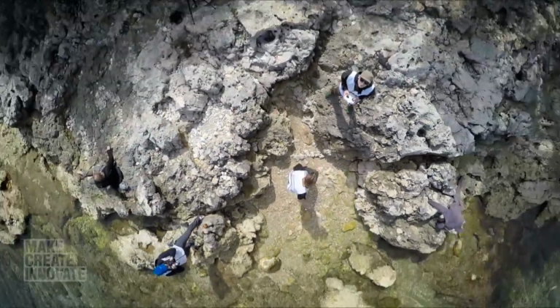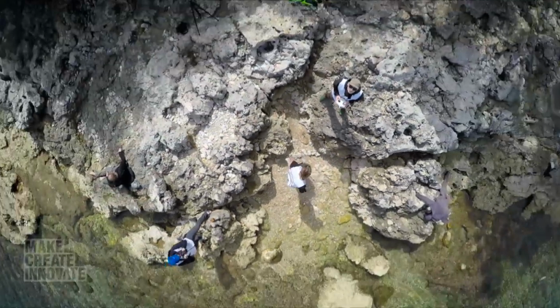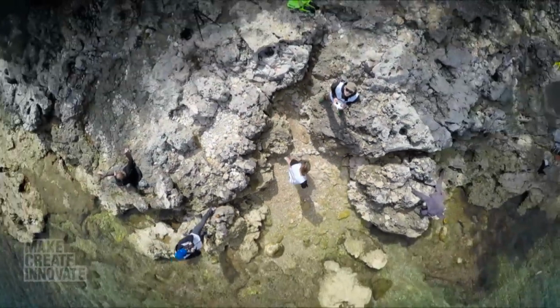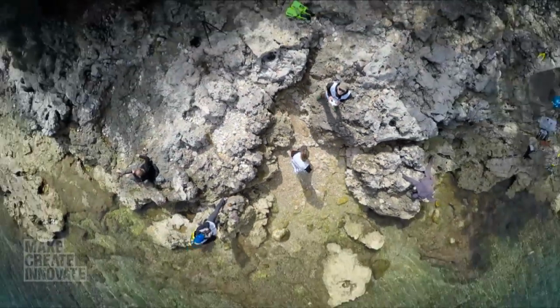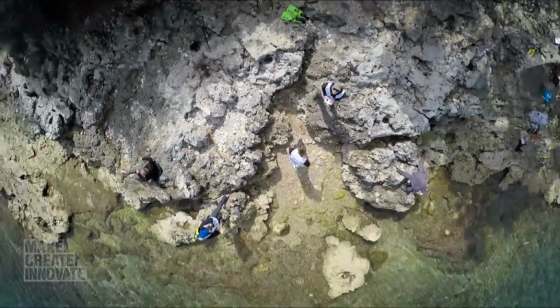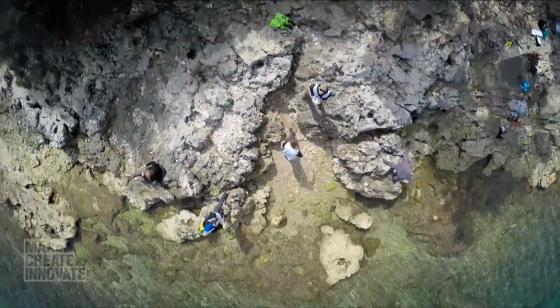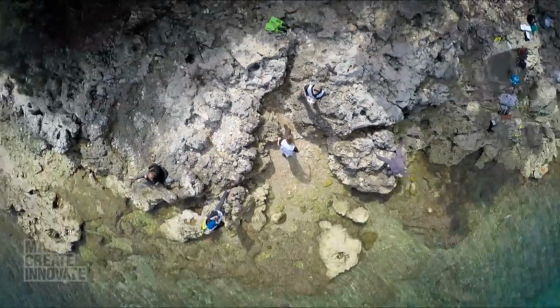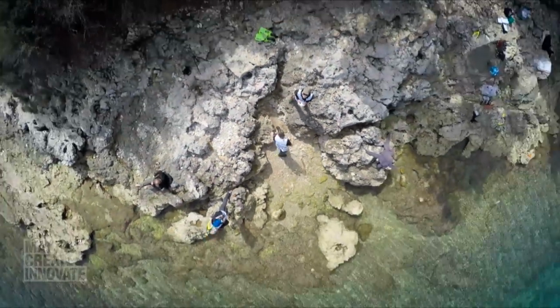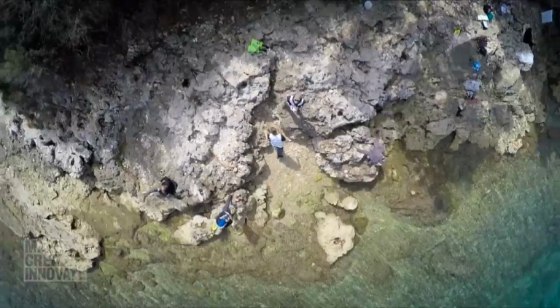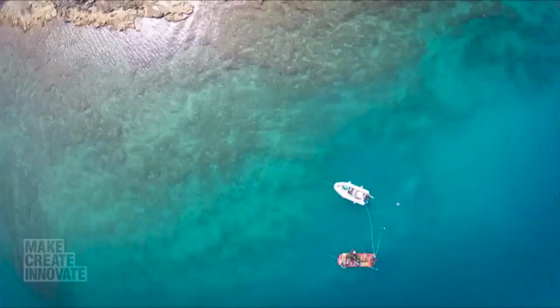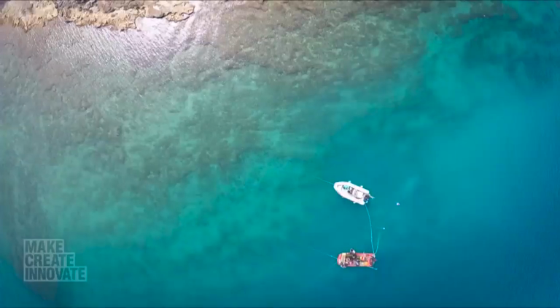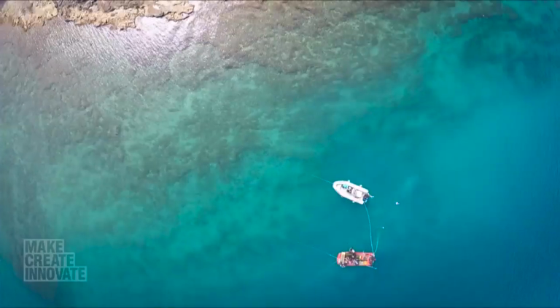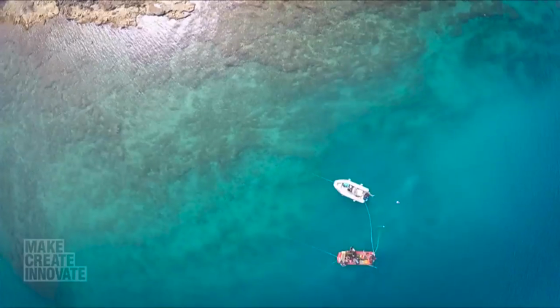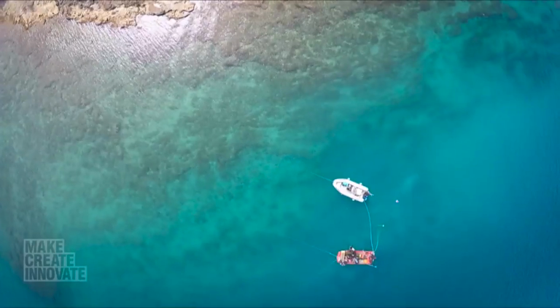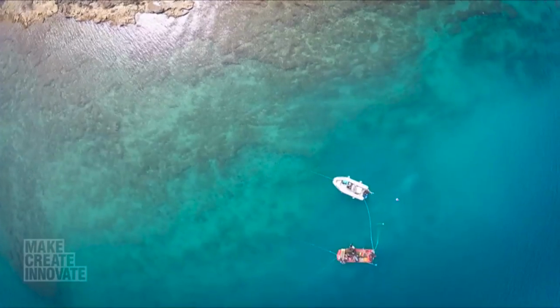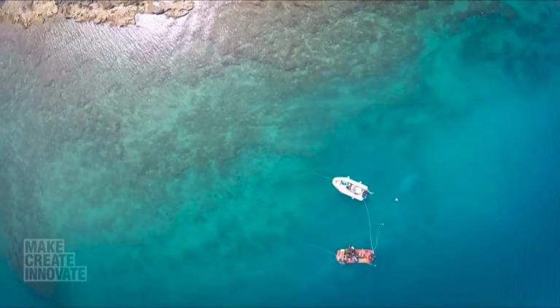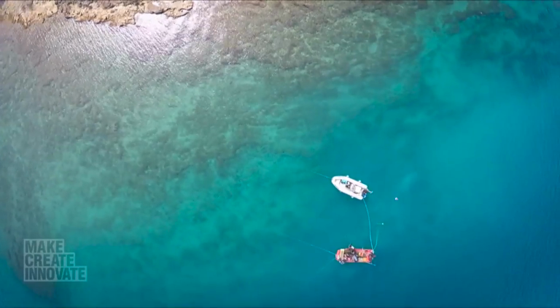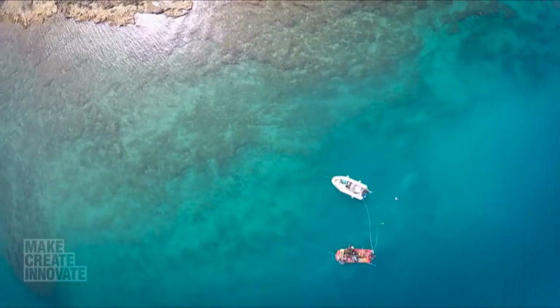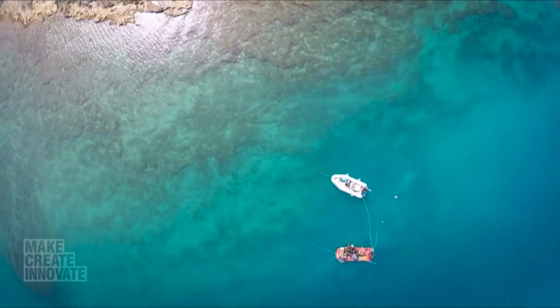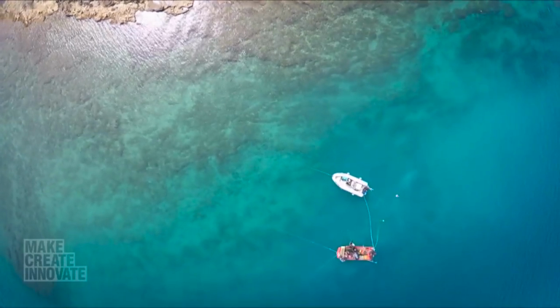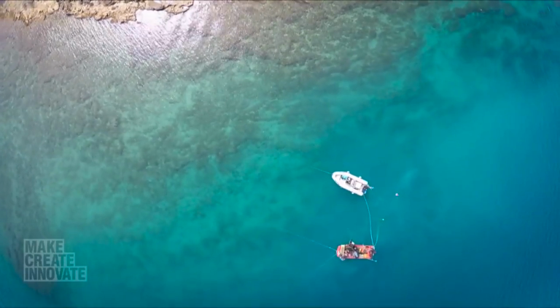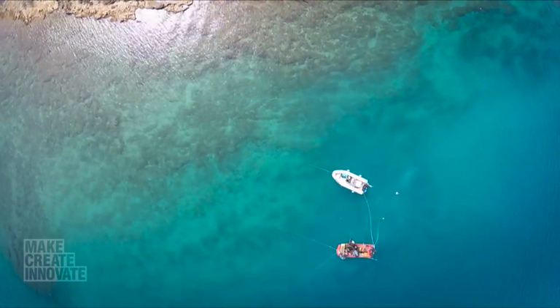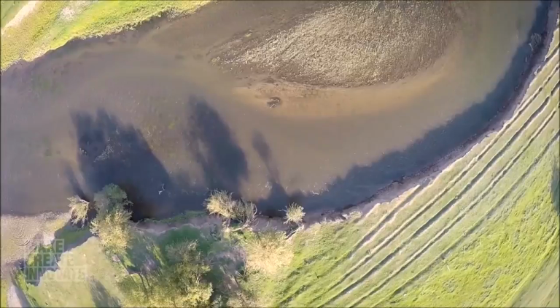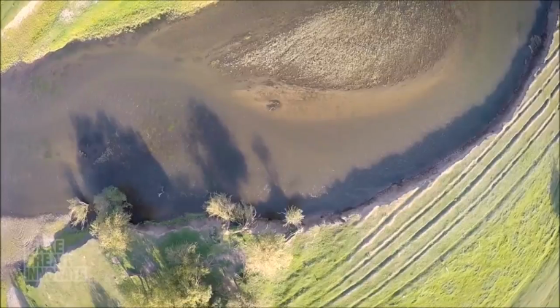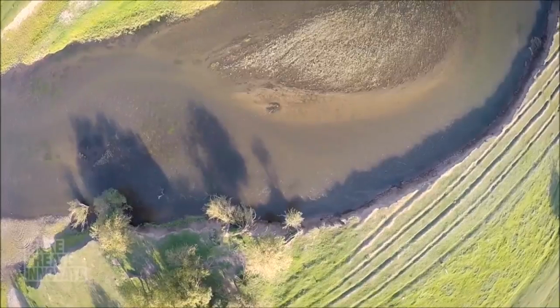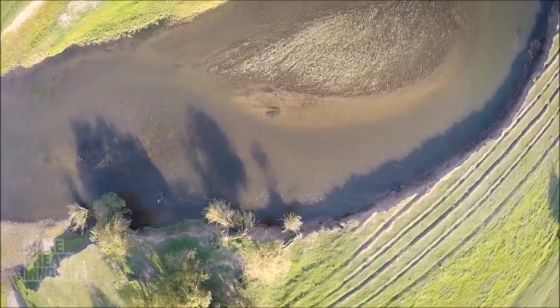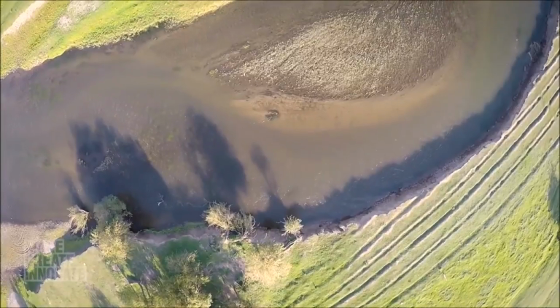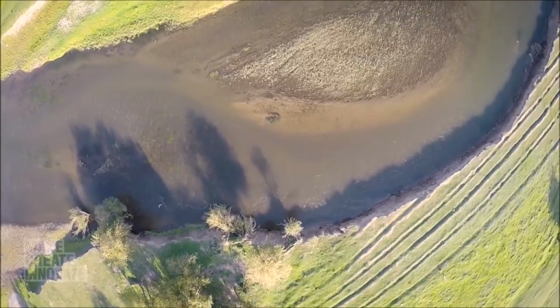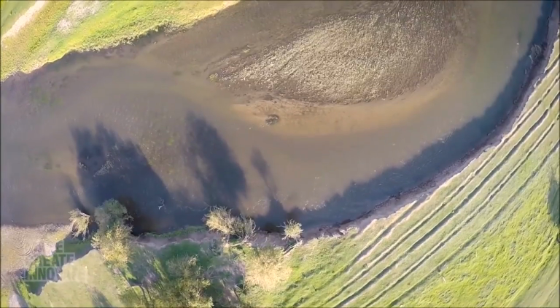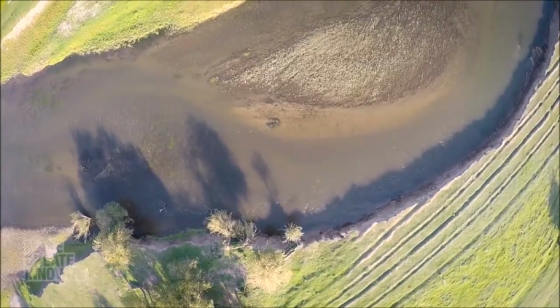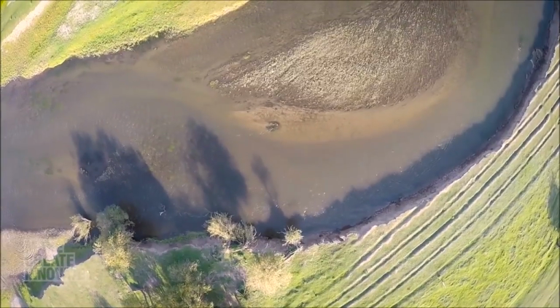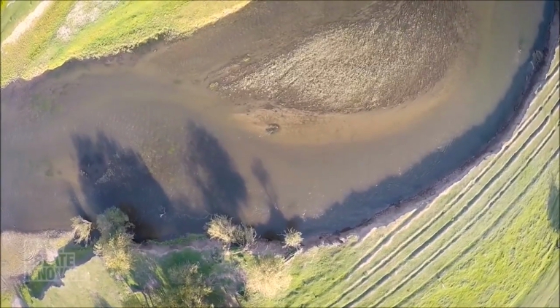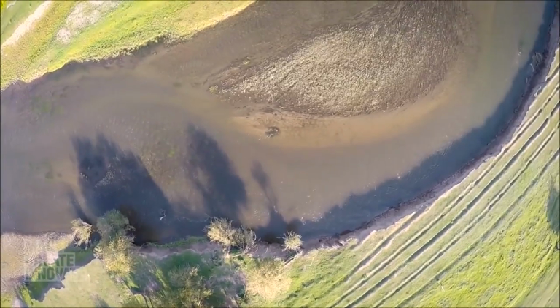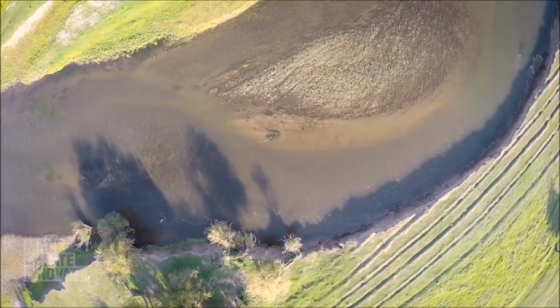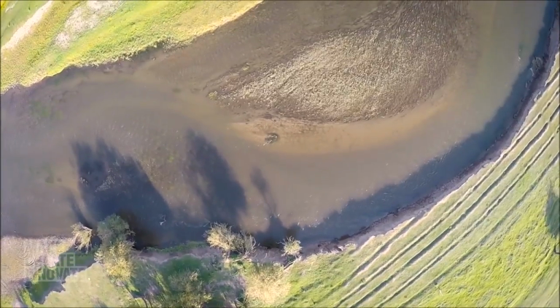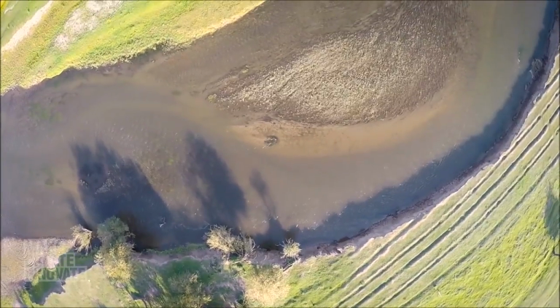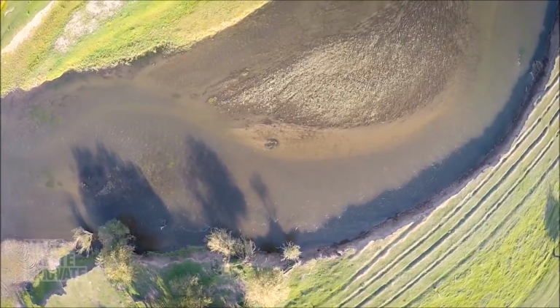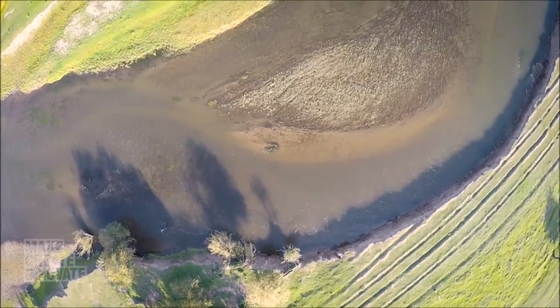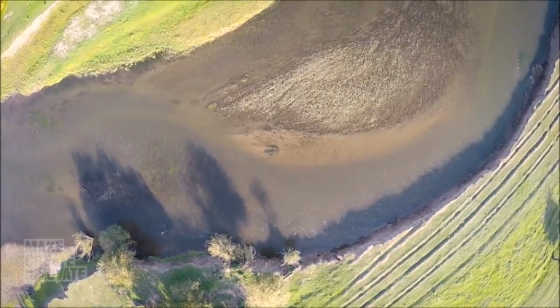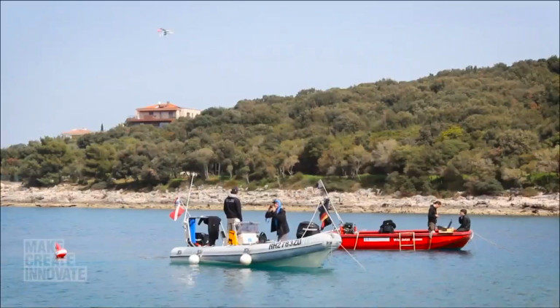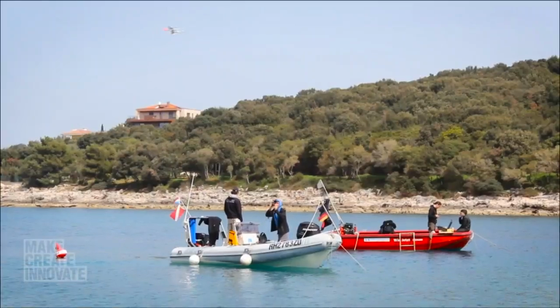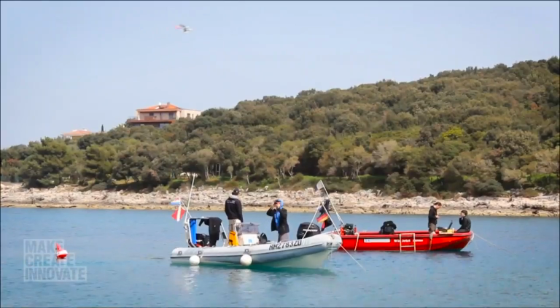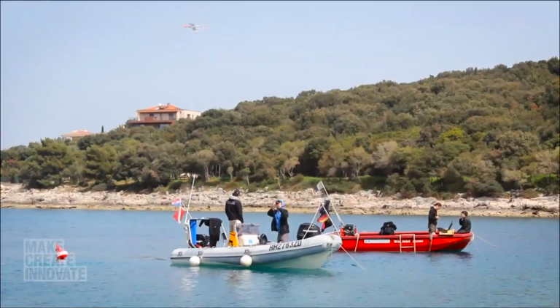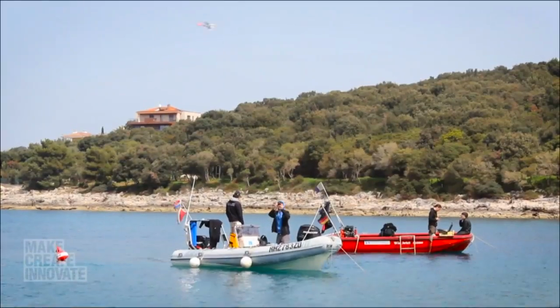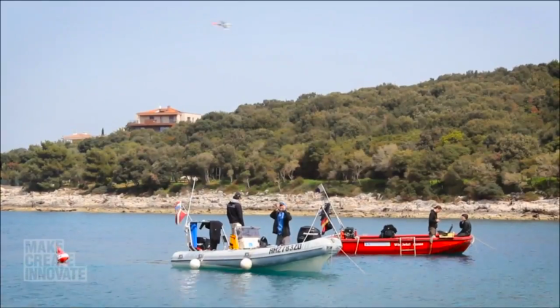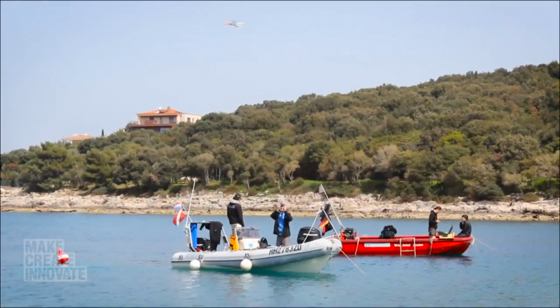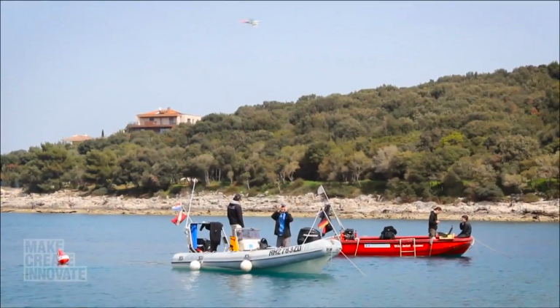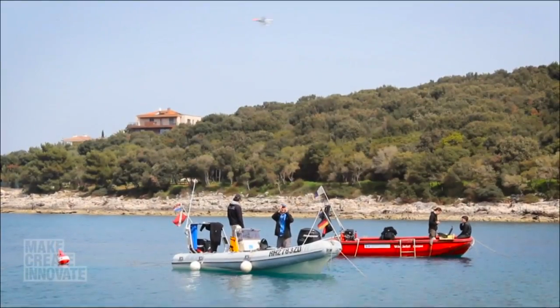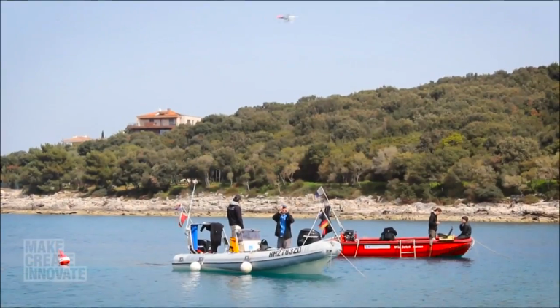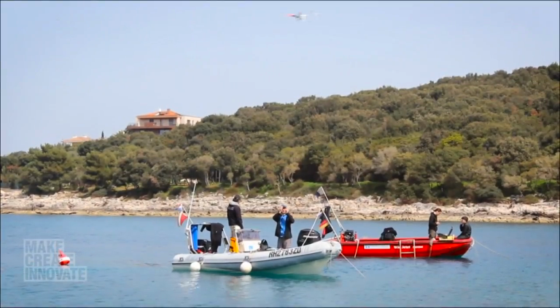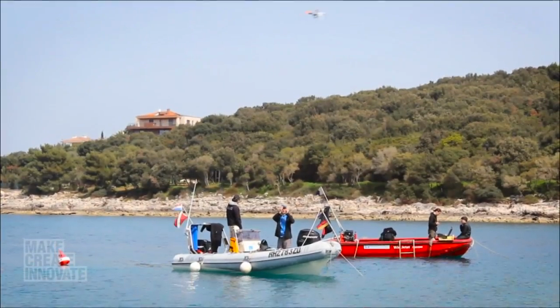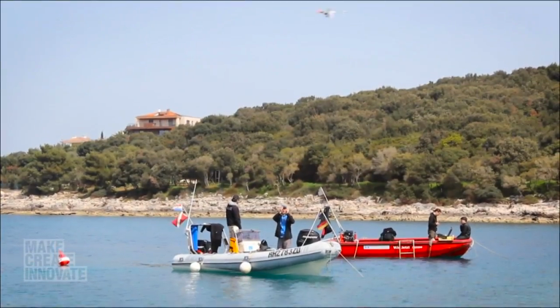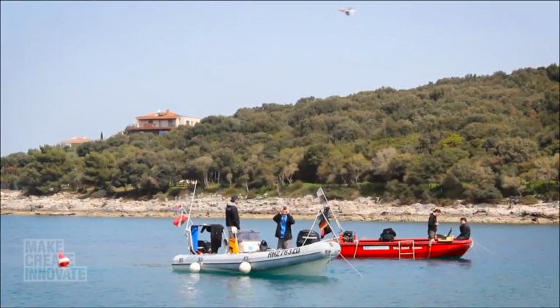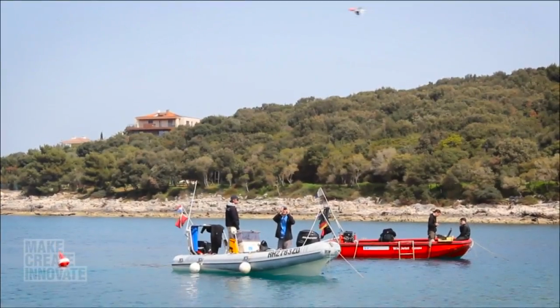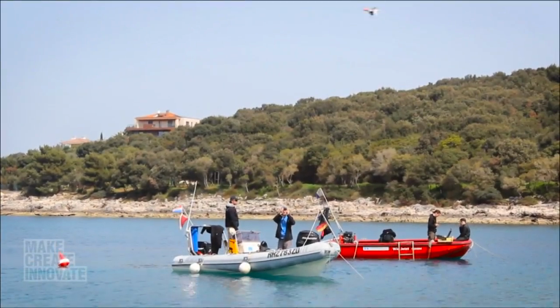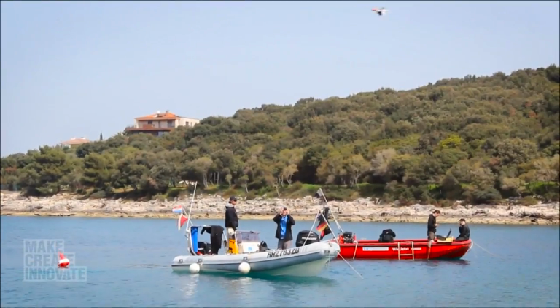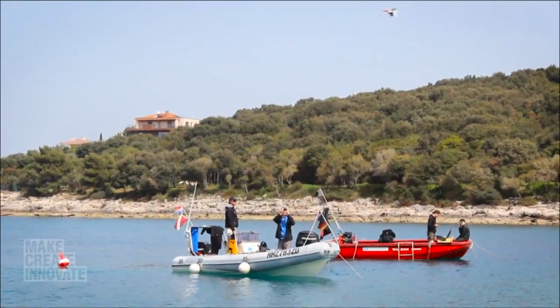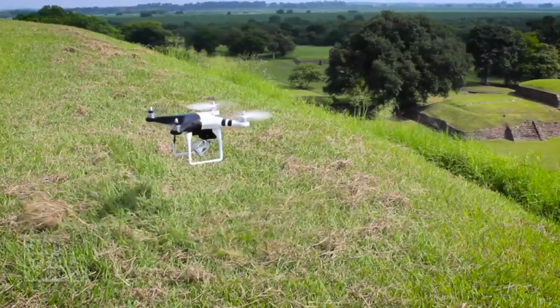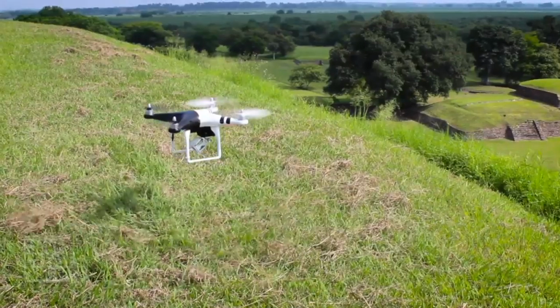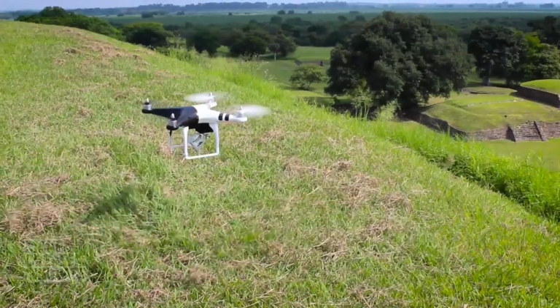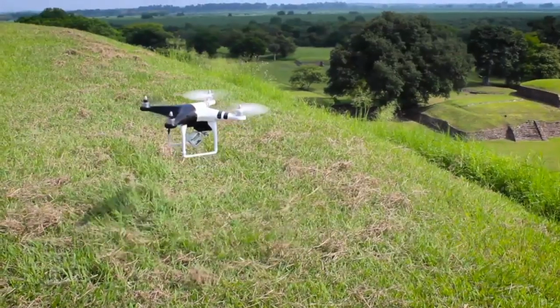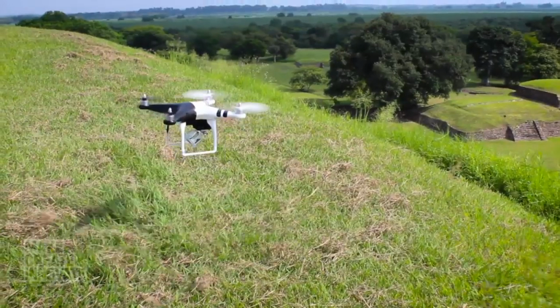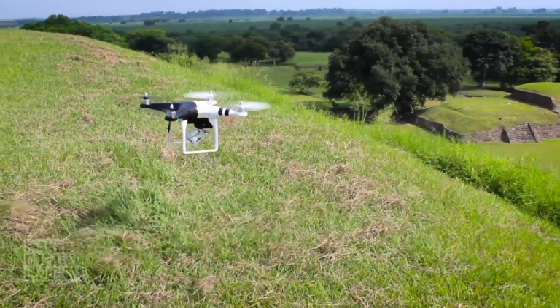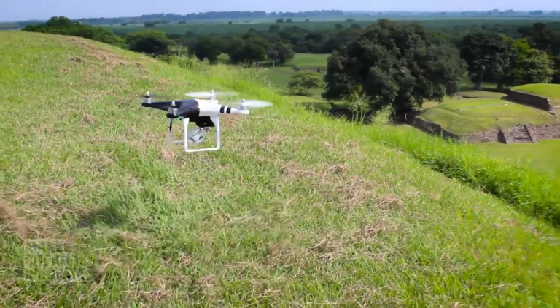Since it was deployed two years ago, the Archeocopter has been well-travelled — with field trips to Iceland, Mongolia, Uzbekistan, and Mexico.